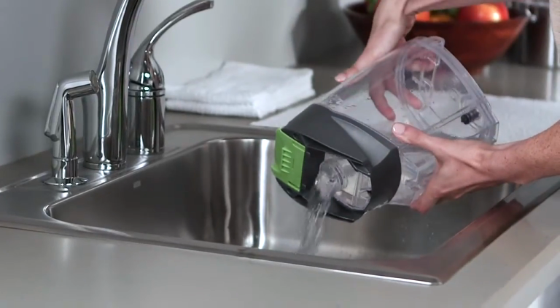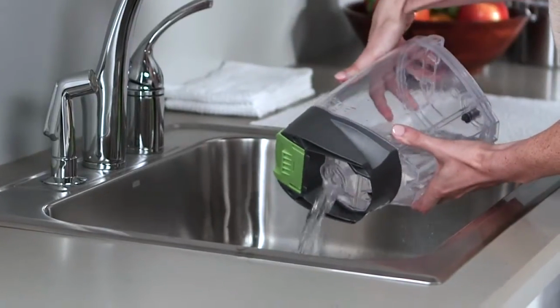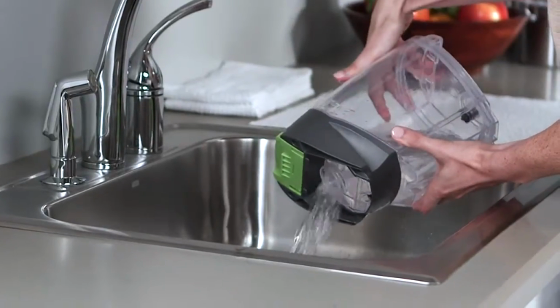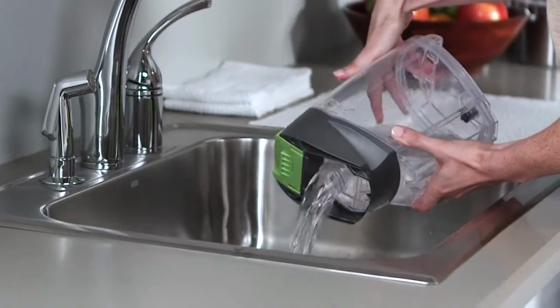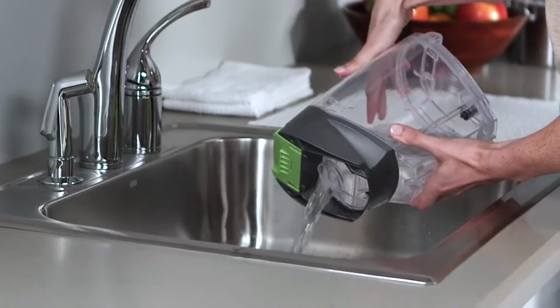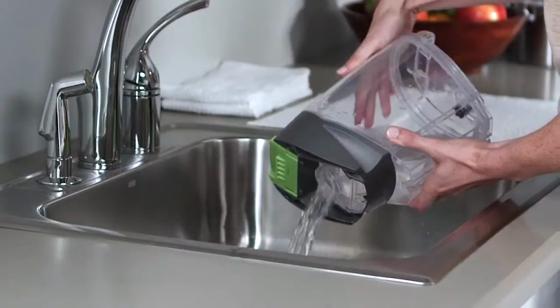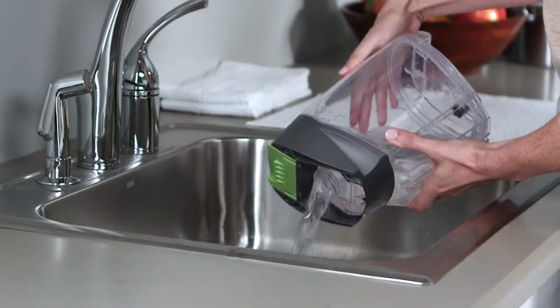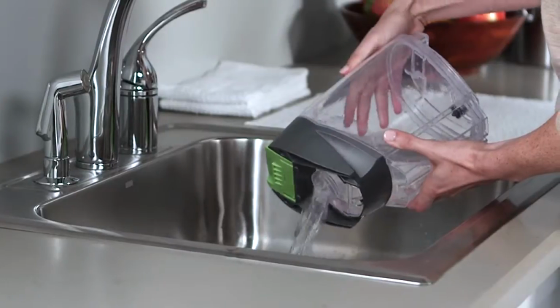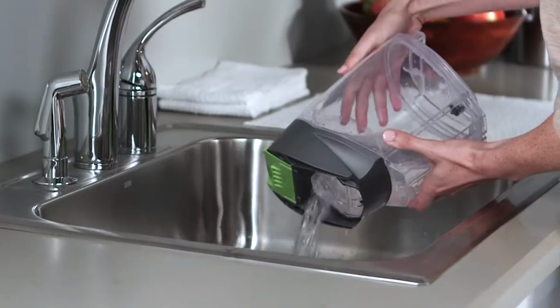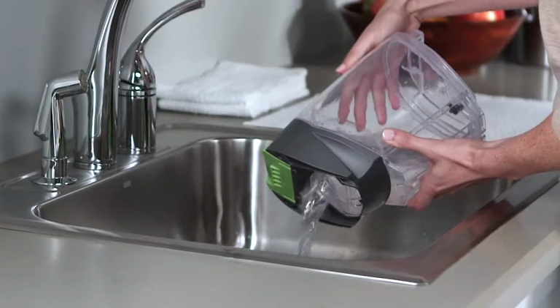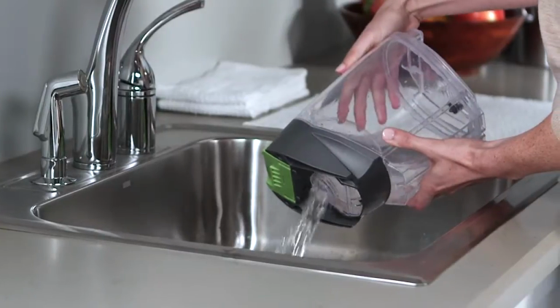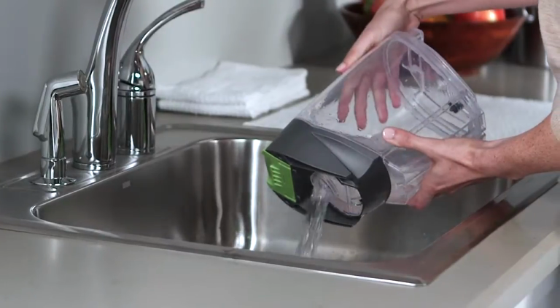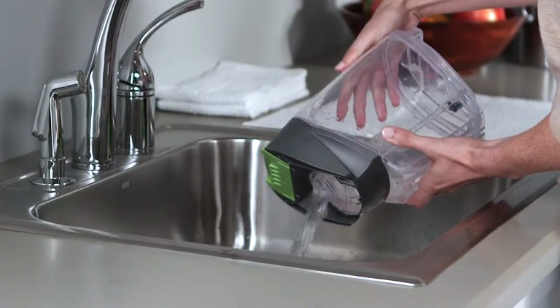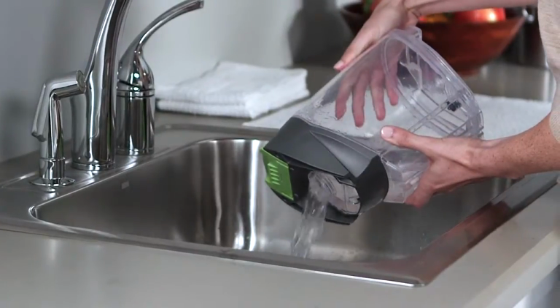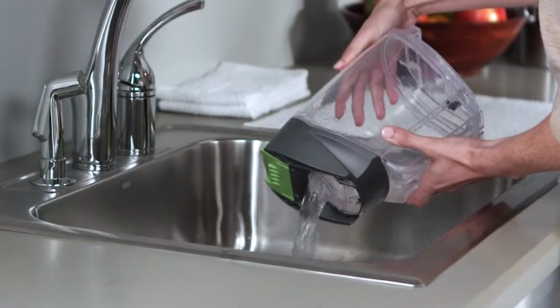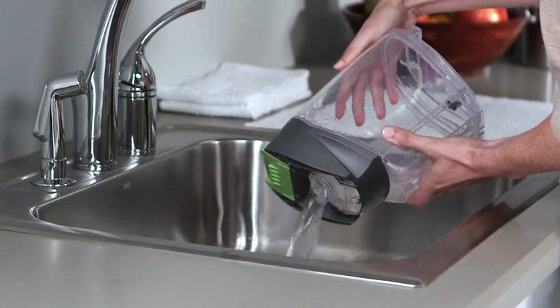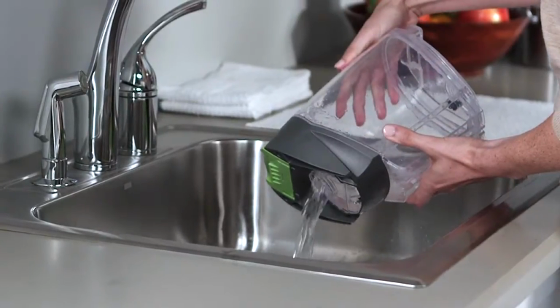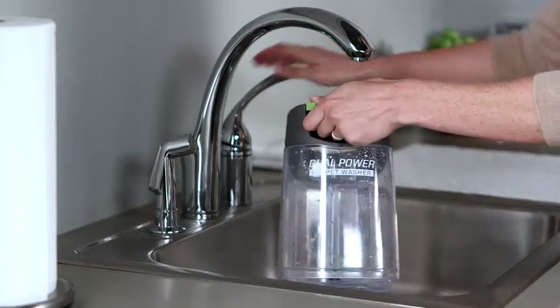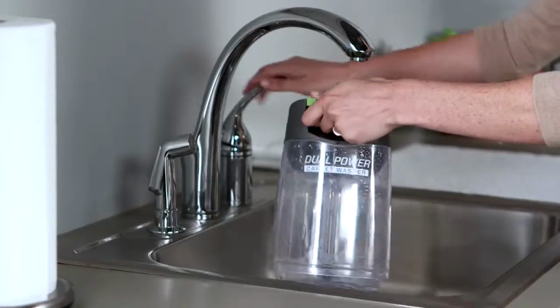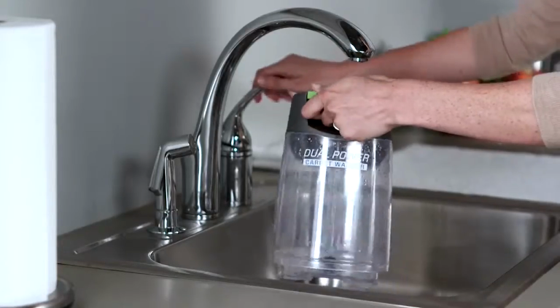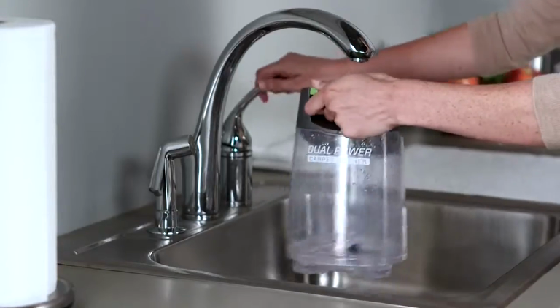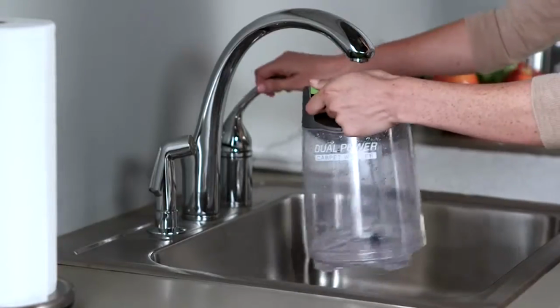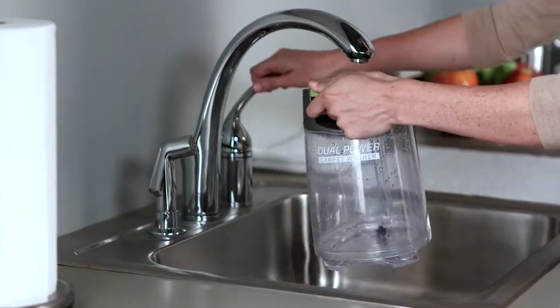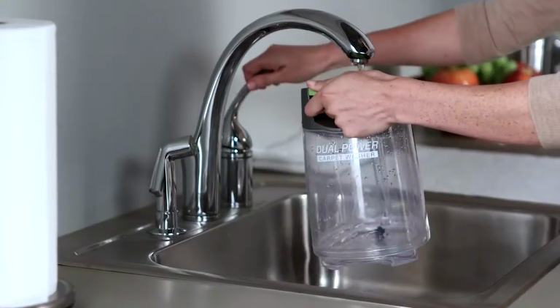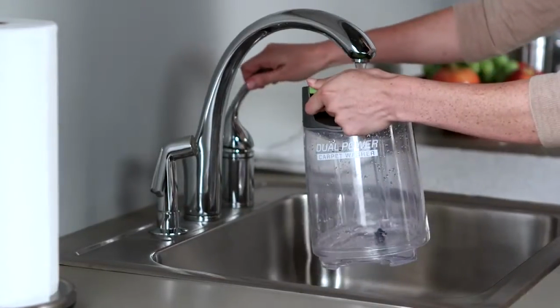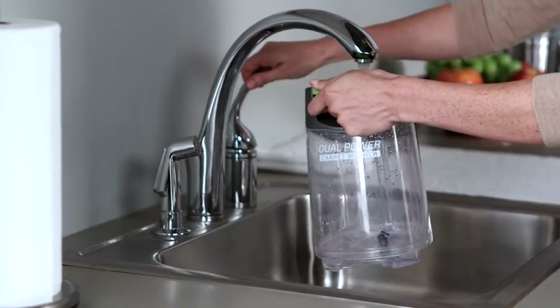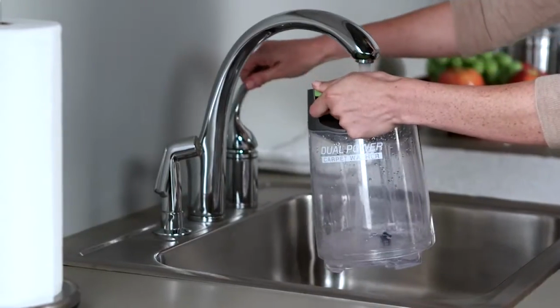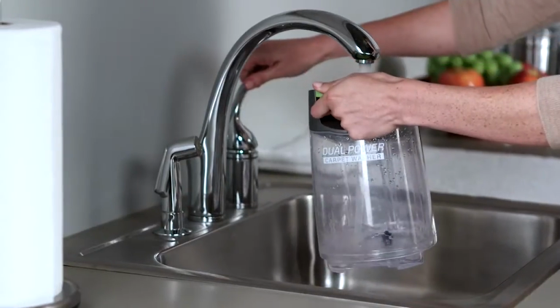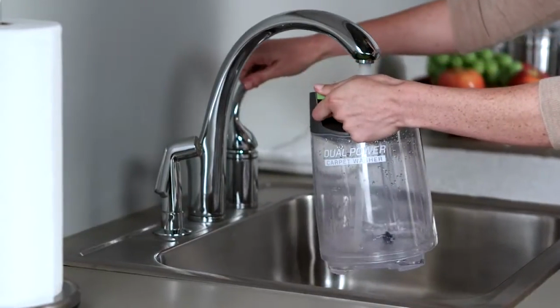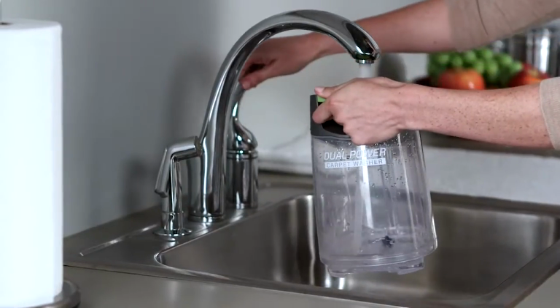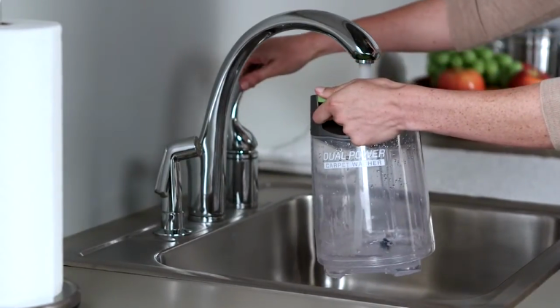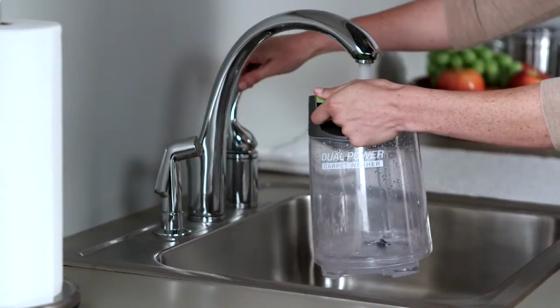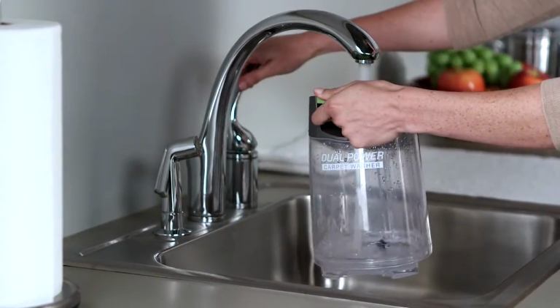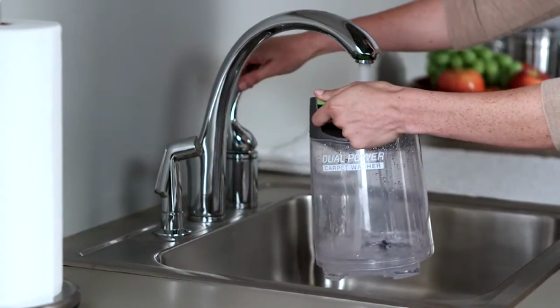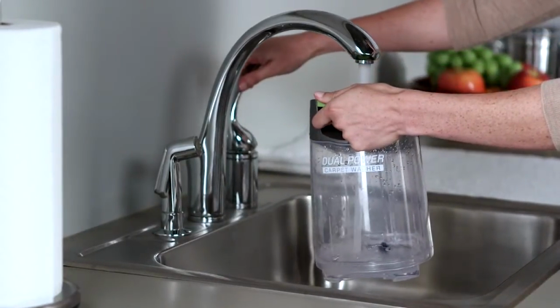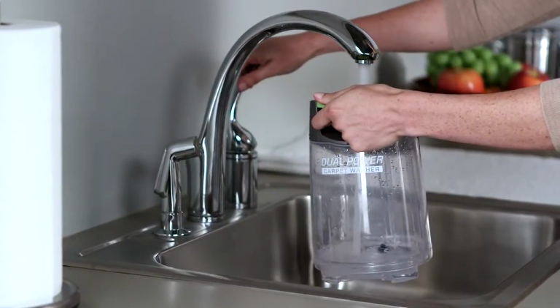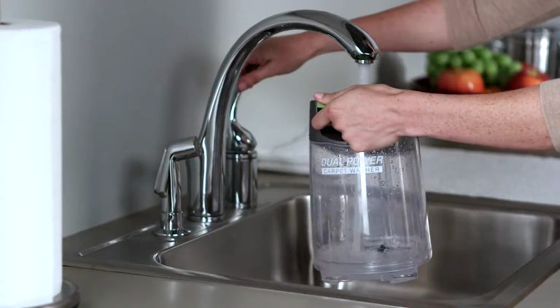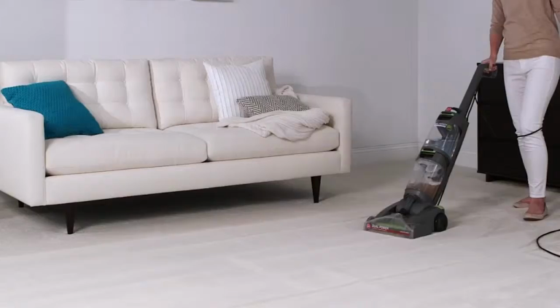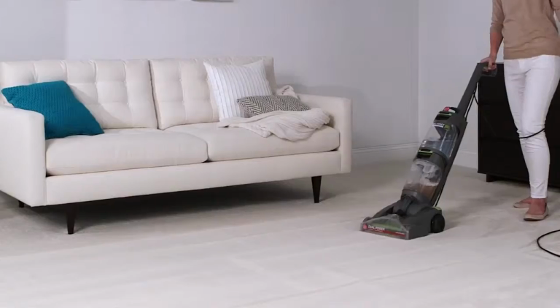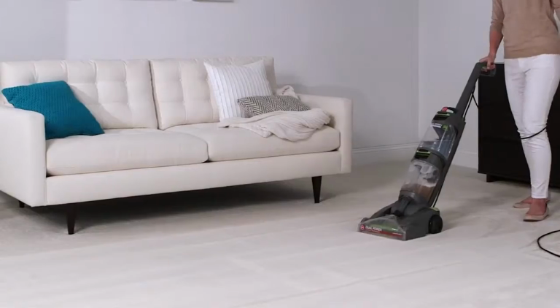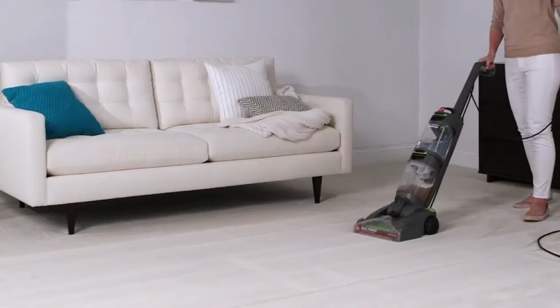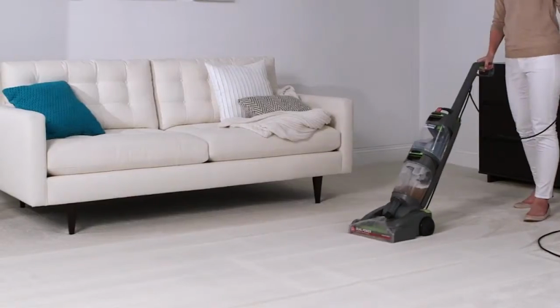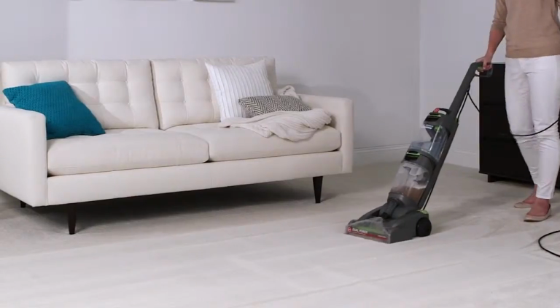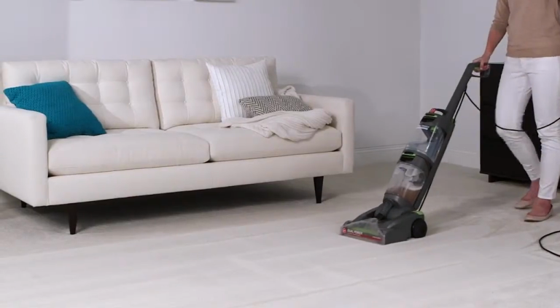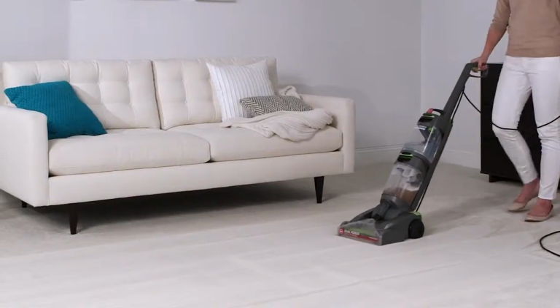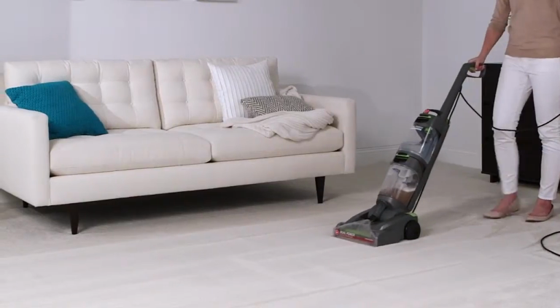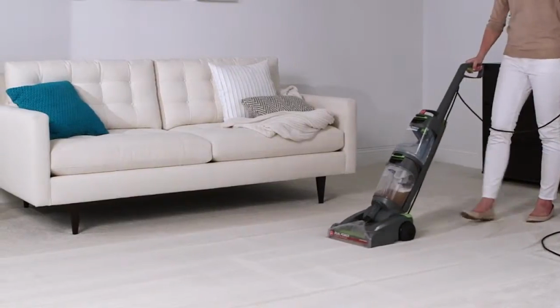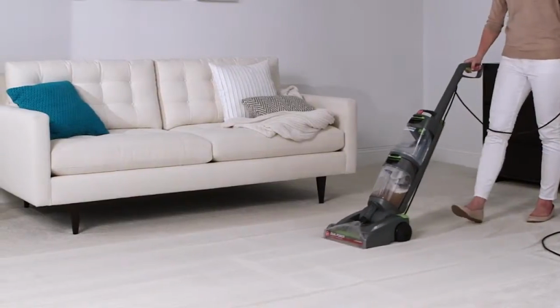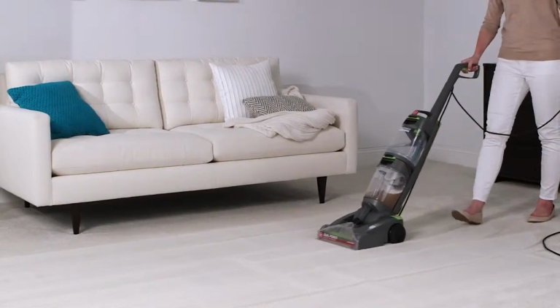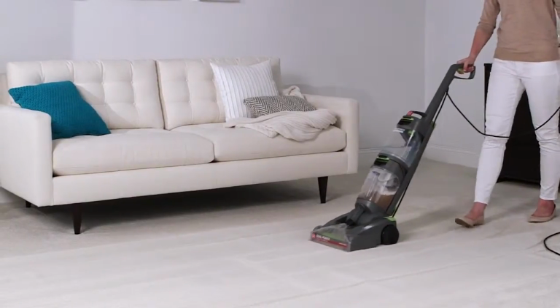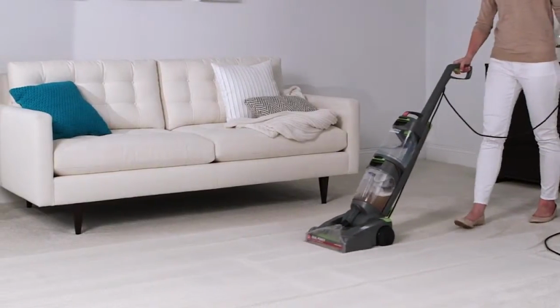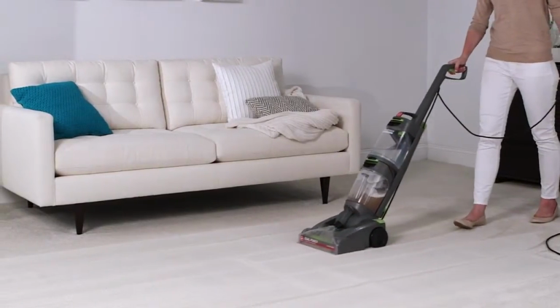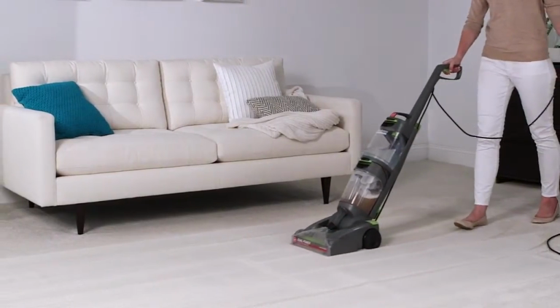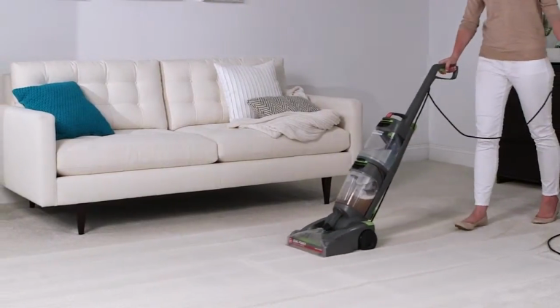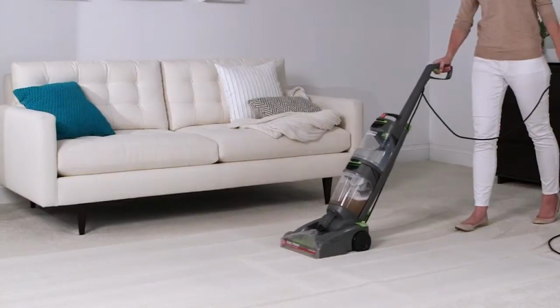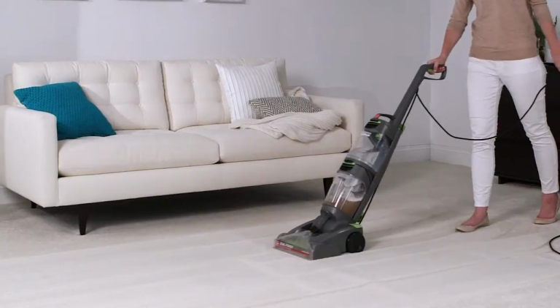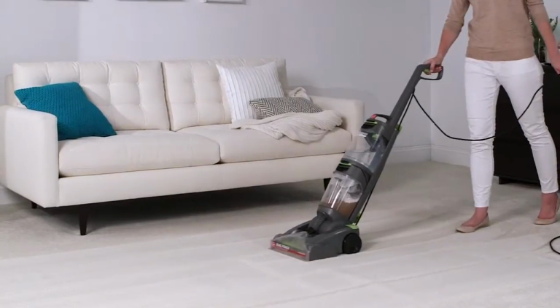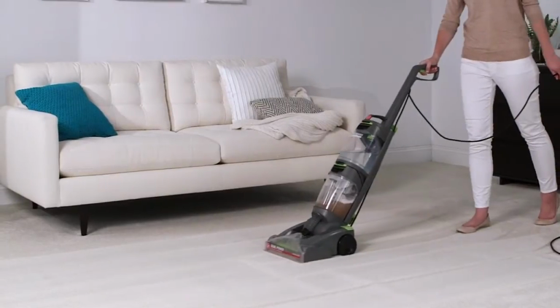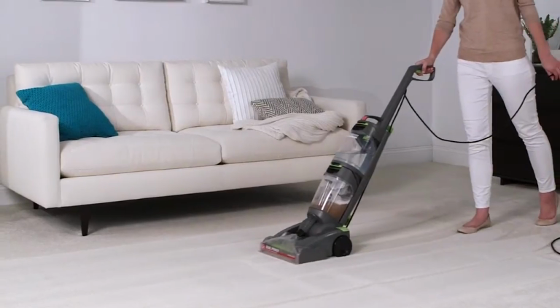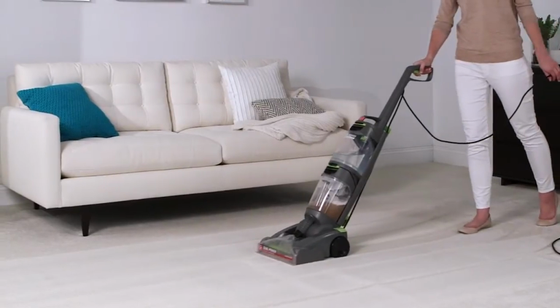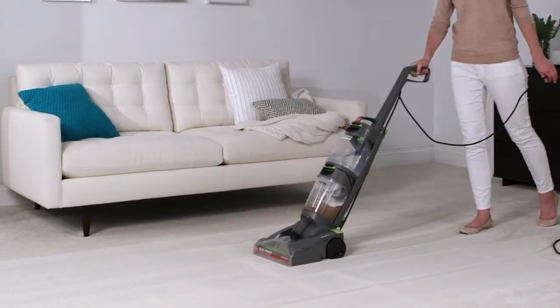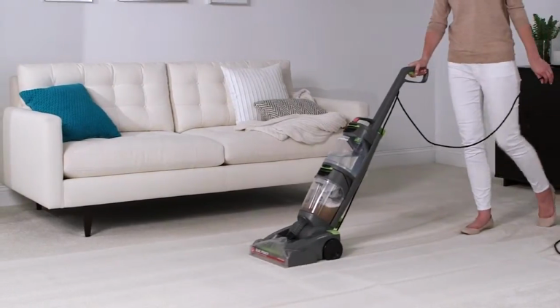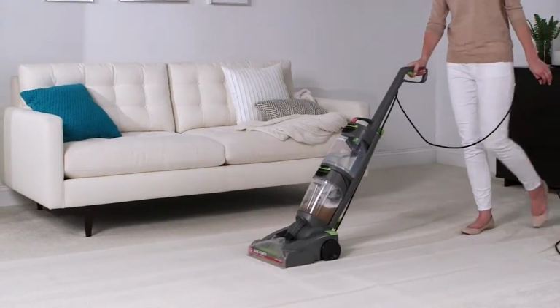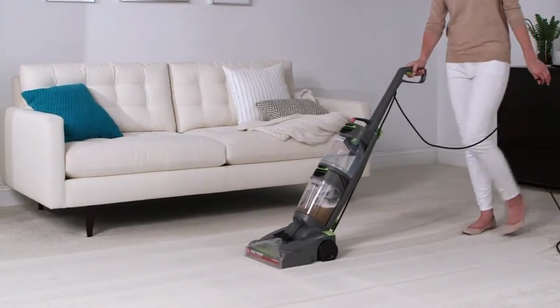To rinse your carpets, empty and refill your clean water tank with warm water — no solution. And go over it using the same method as when washing.